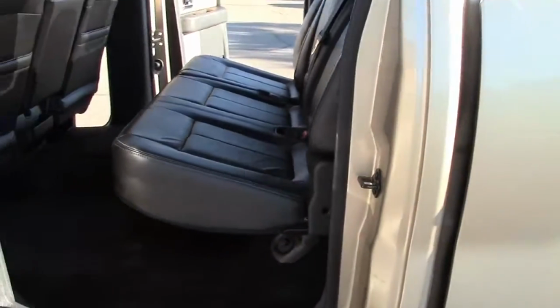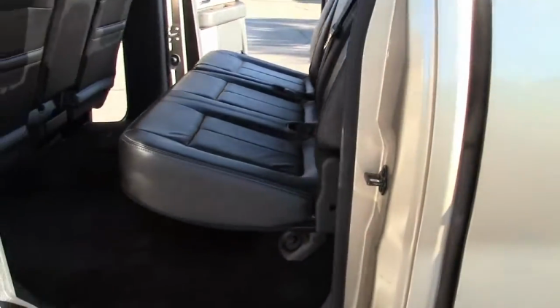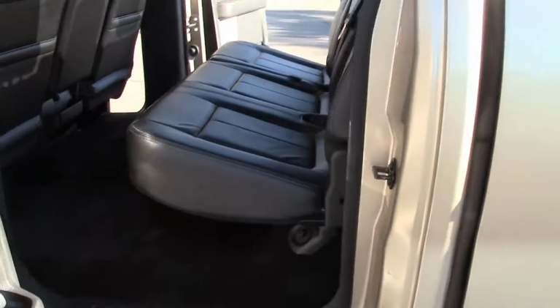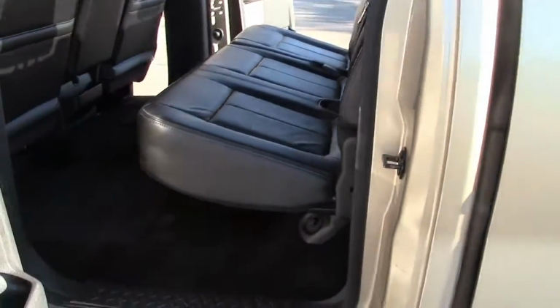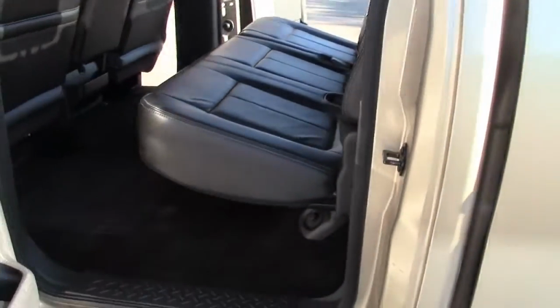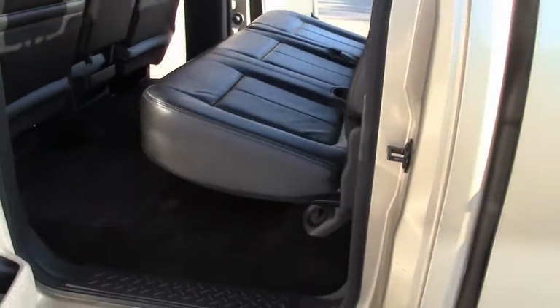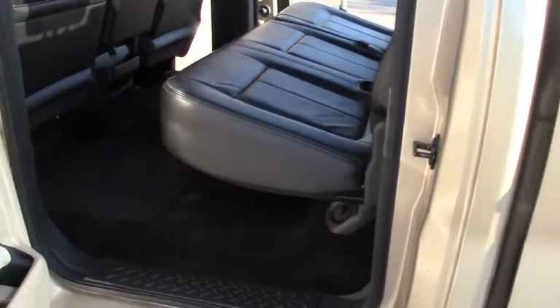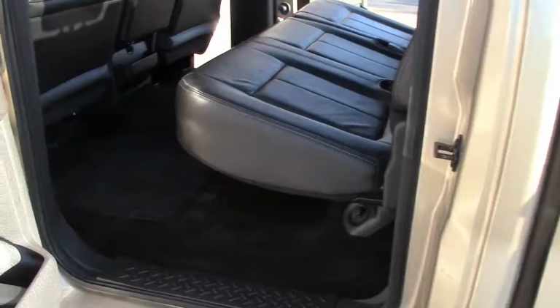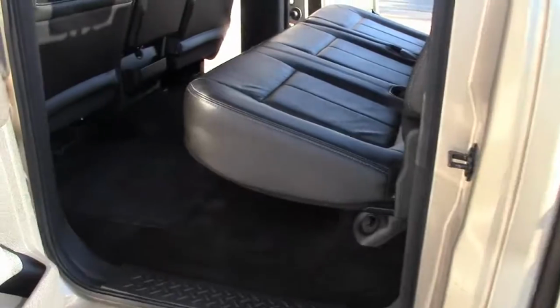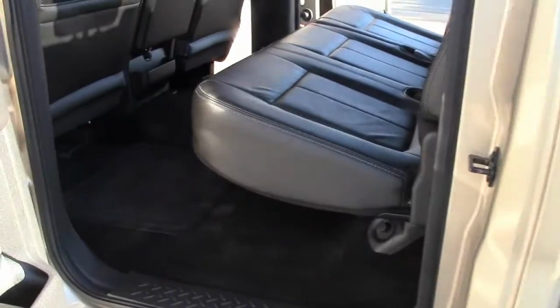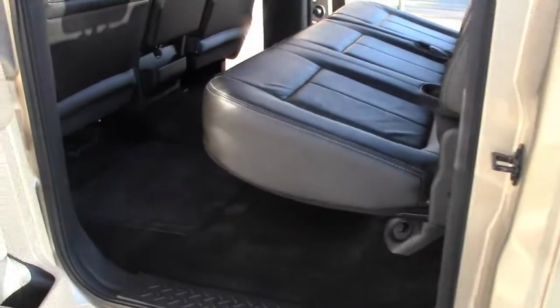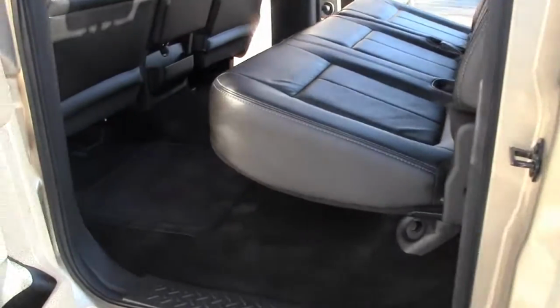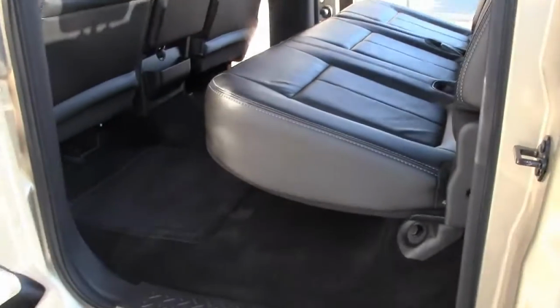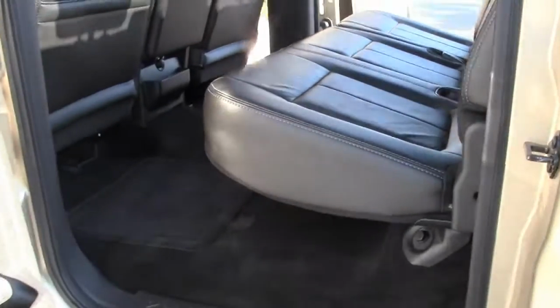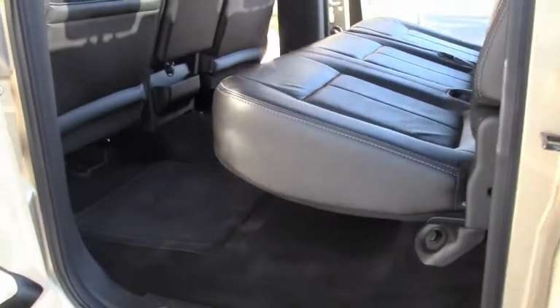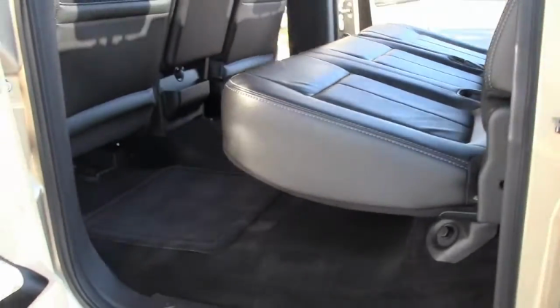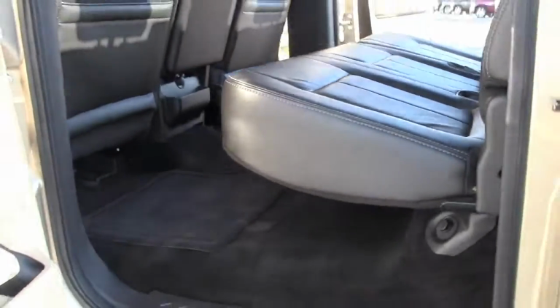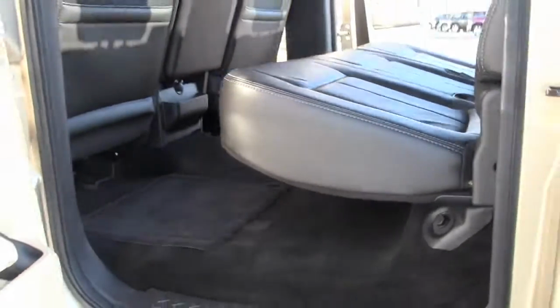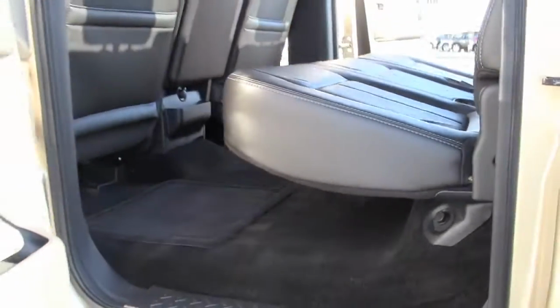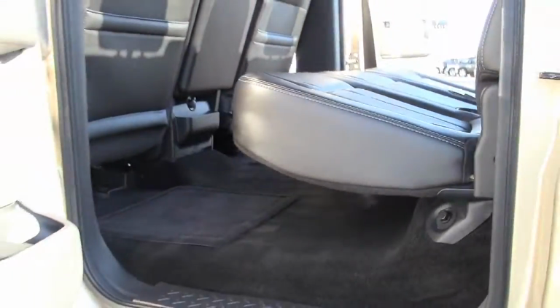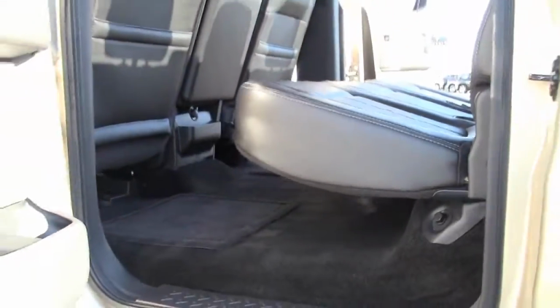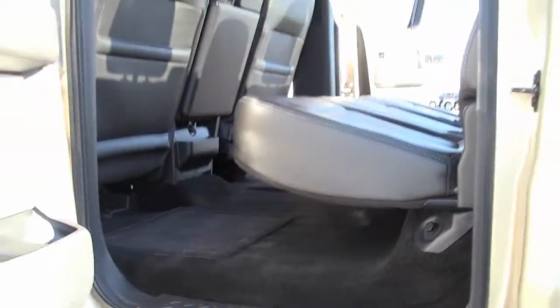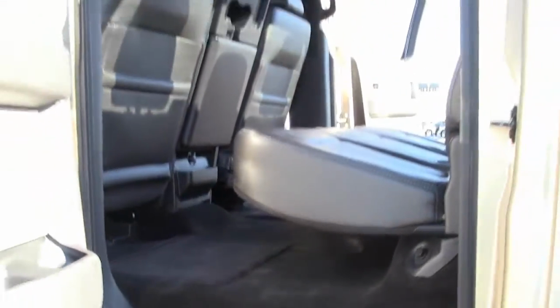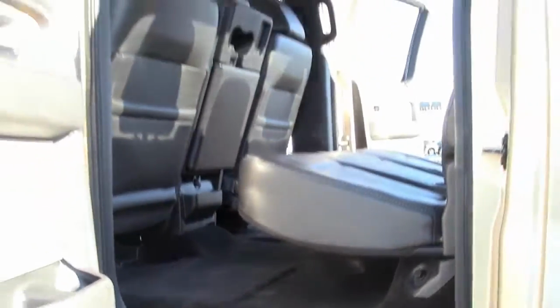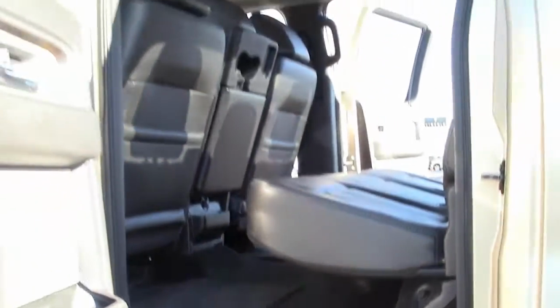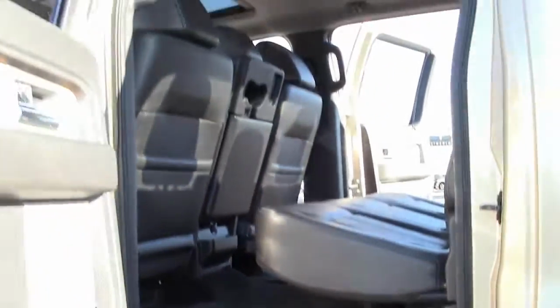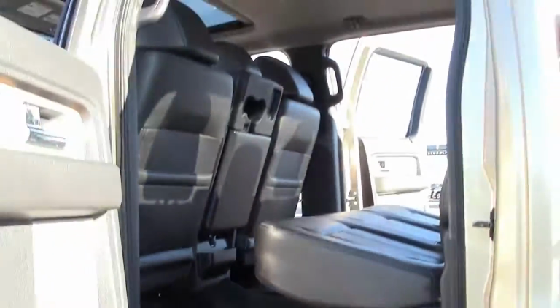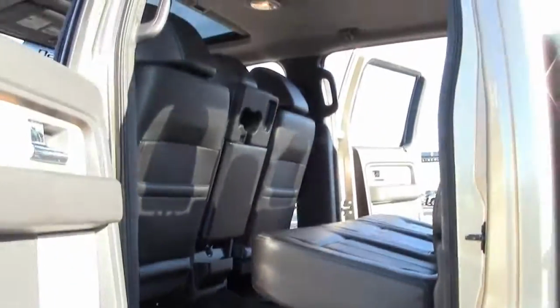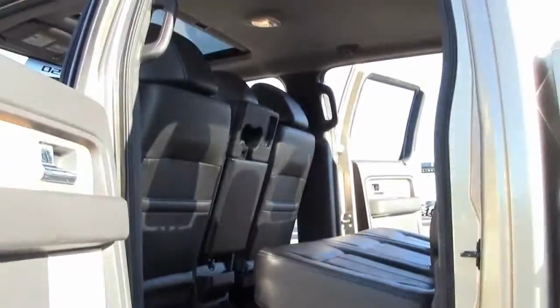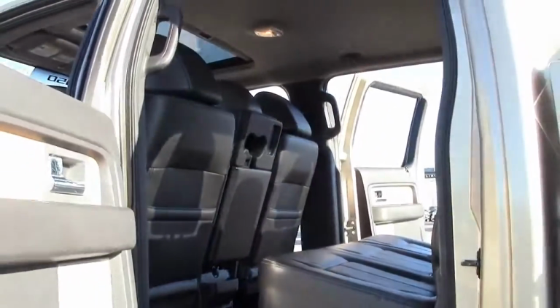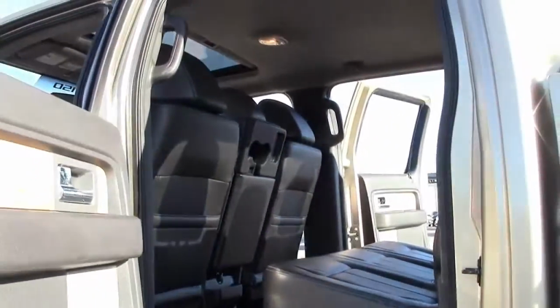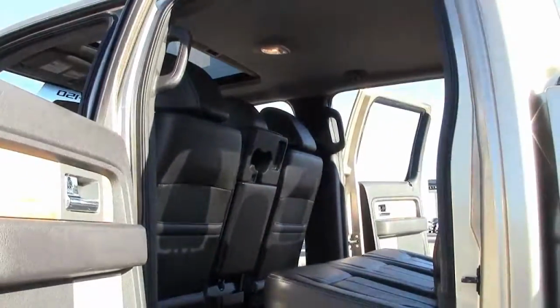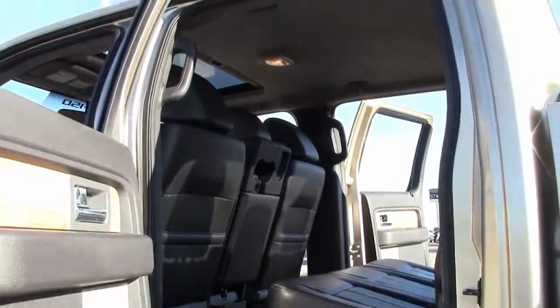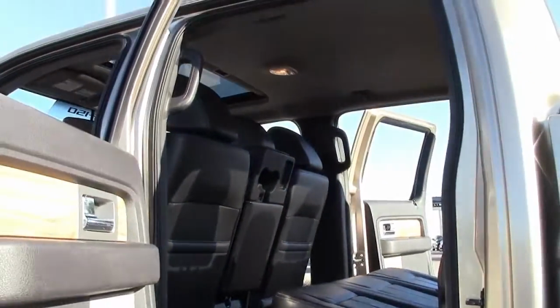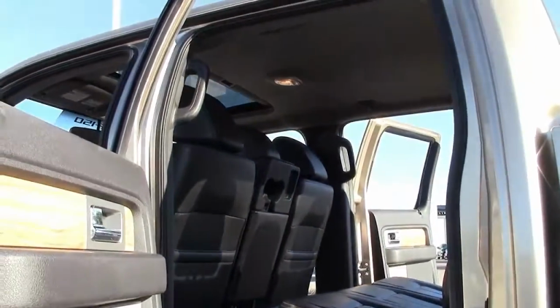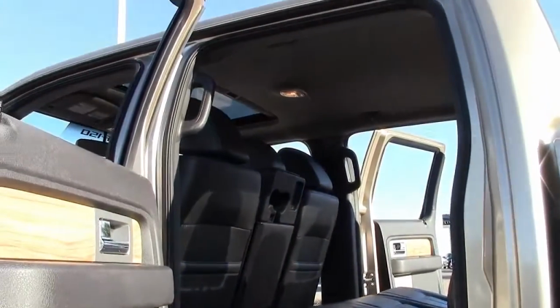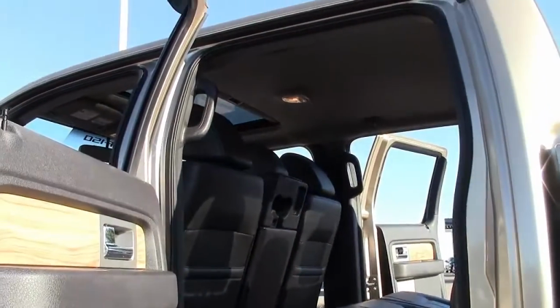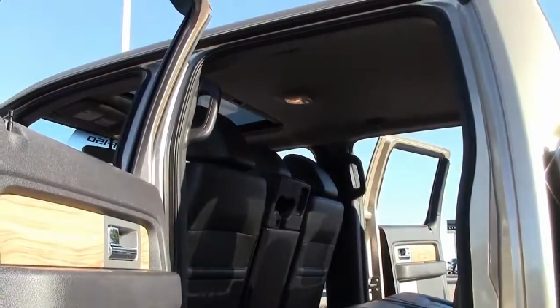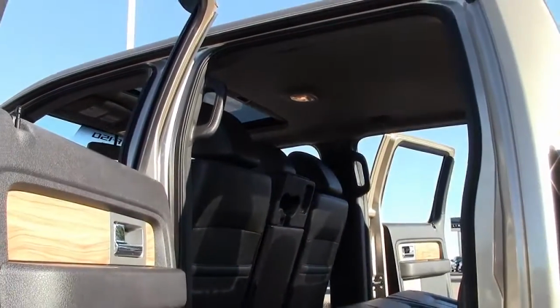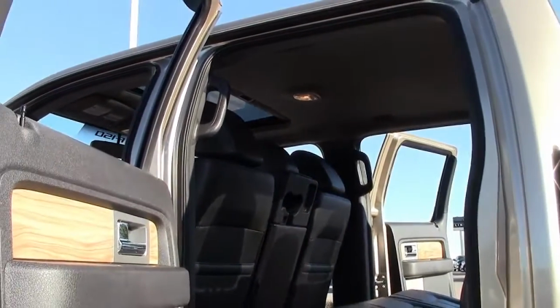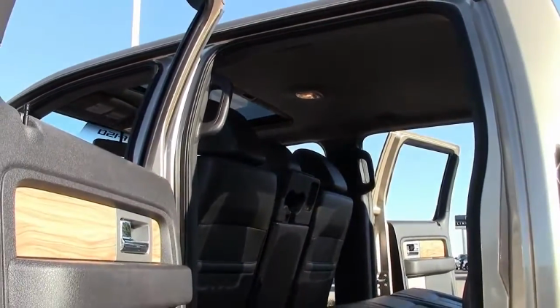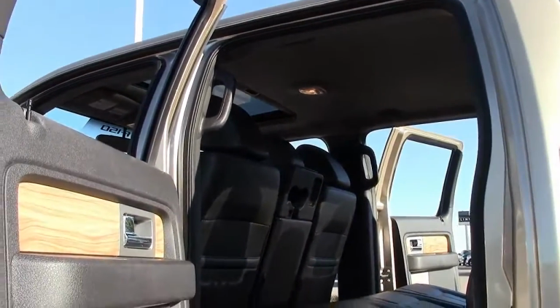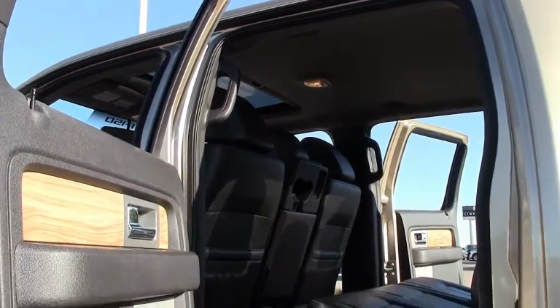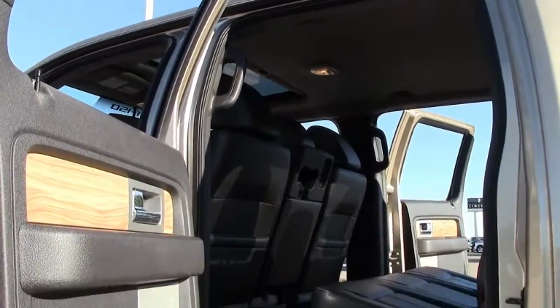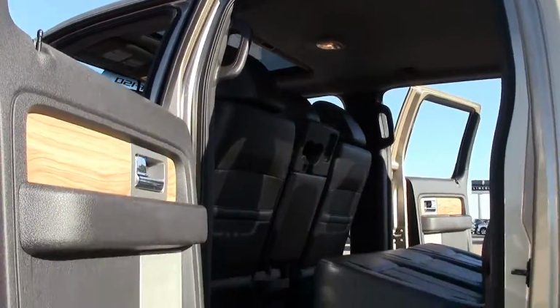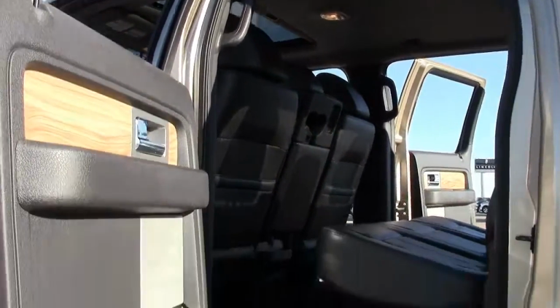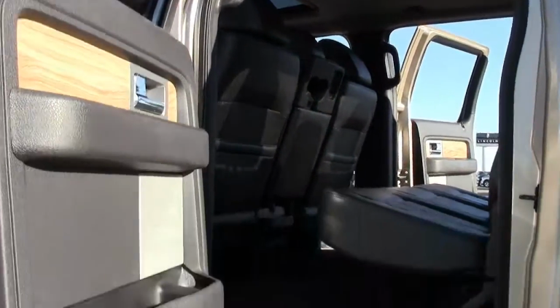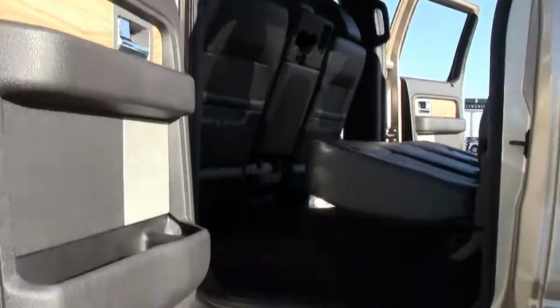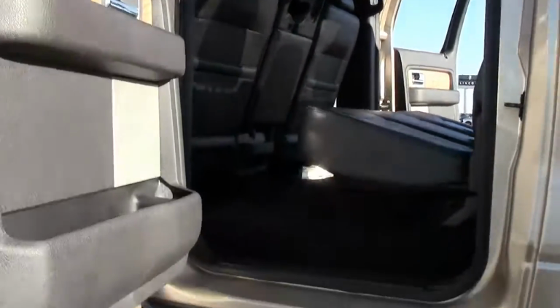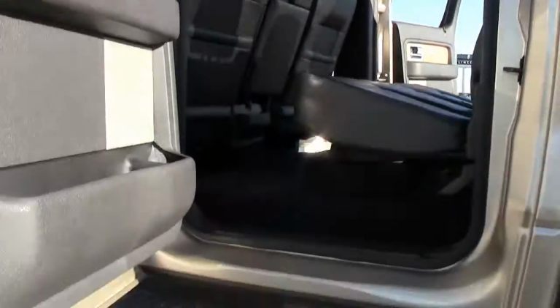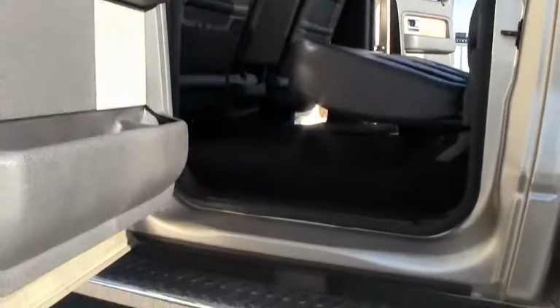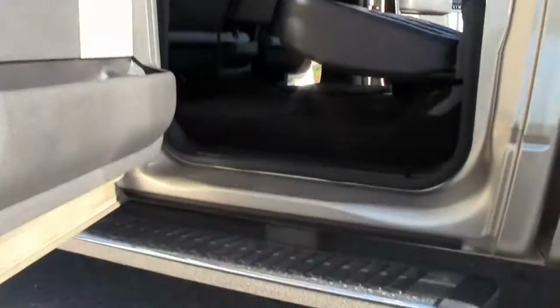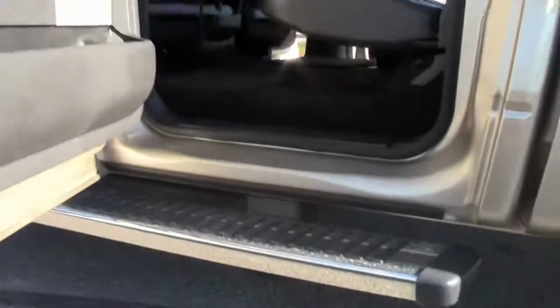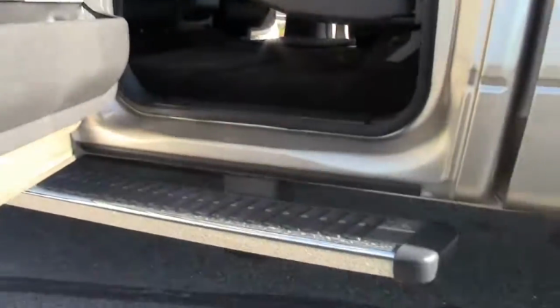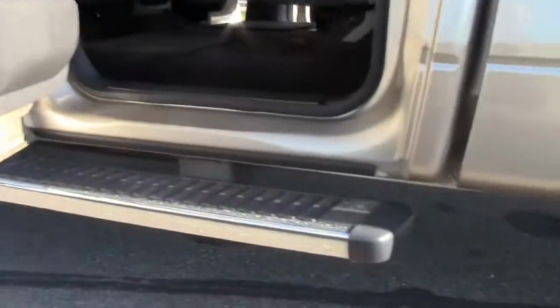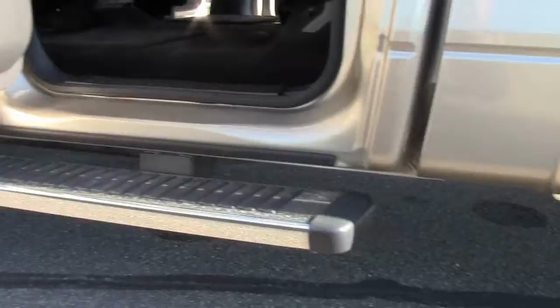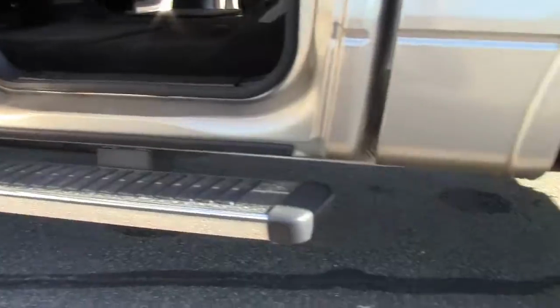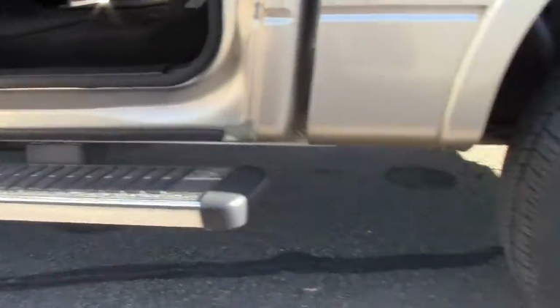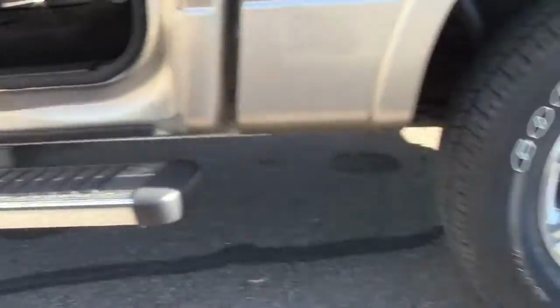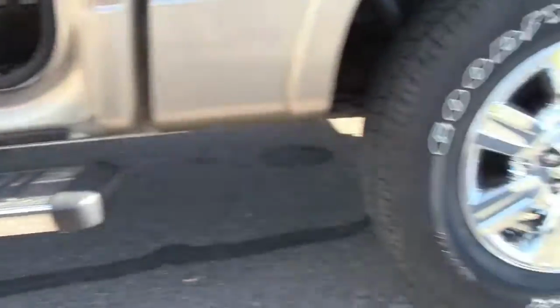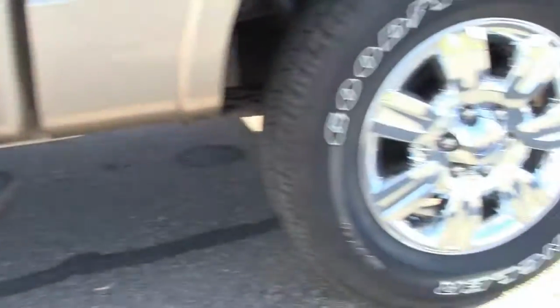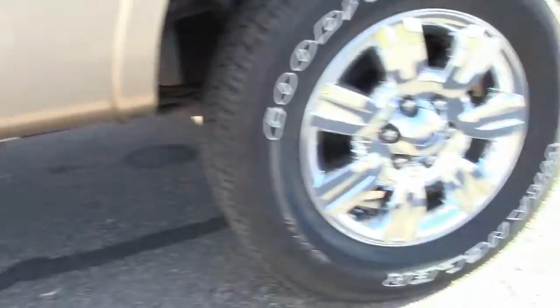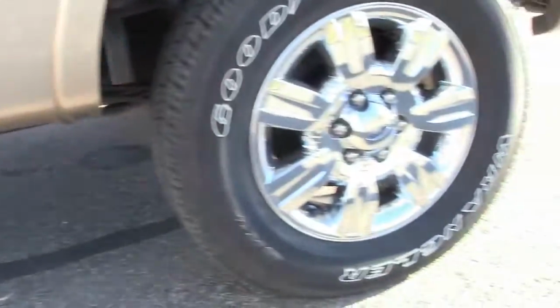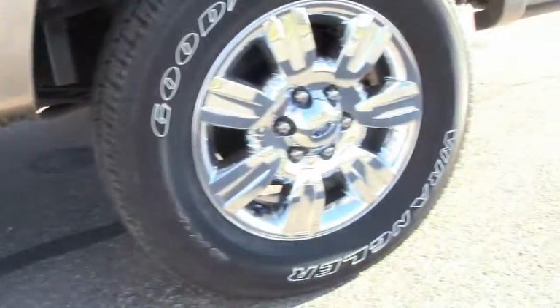Moving around the vehicle, it's easy to see why it earned an initial quality award from J.D. Power and was rated a Consumer Guide large truck best buy.